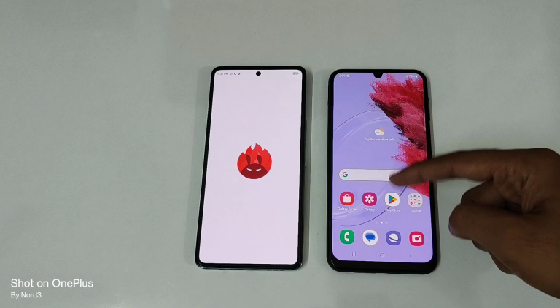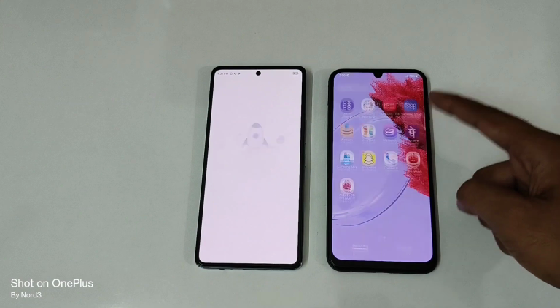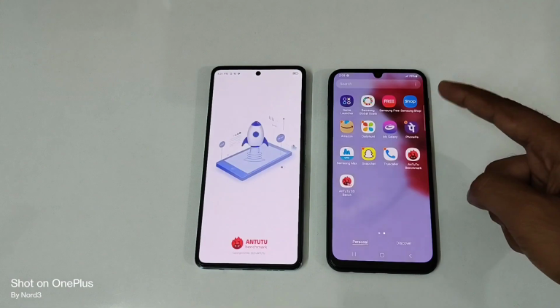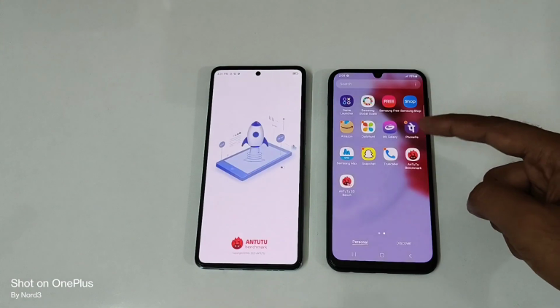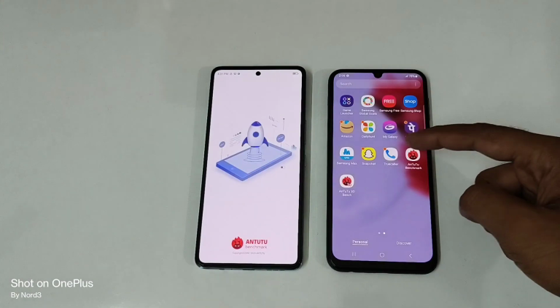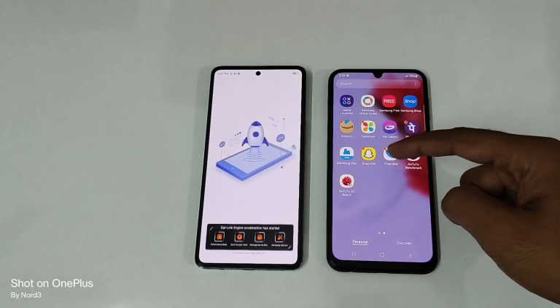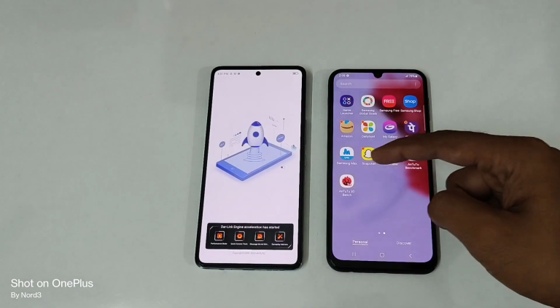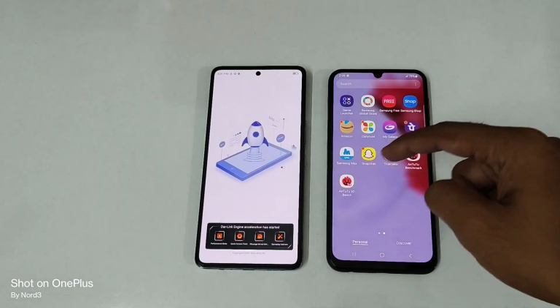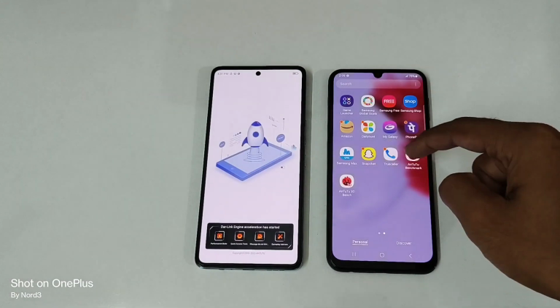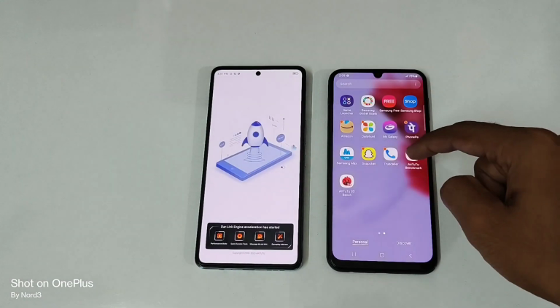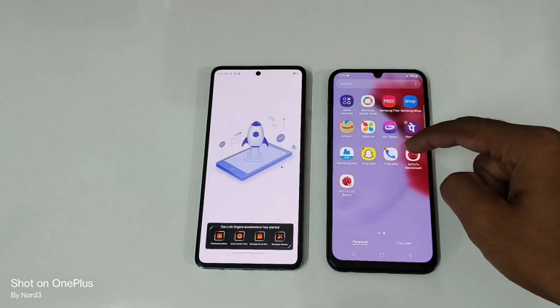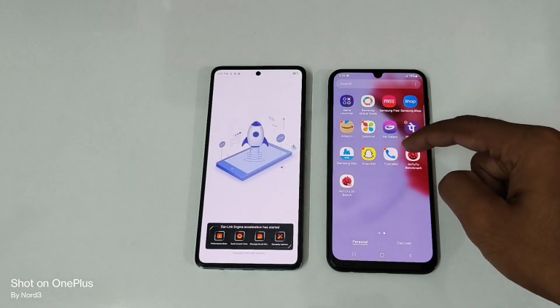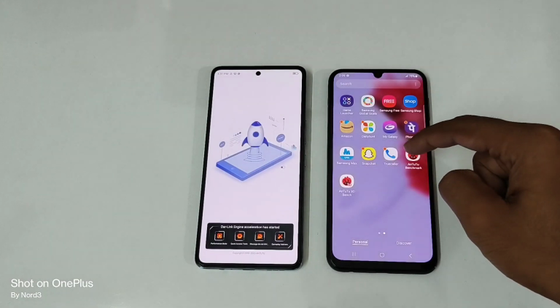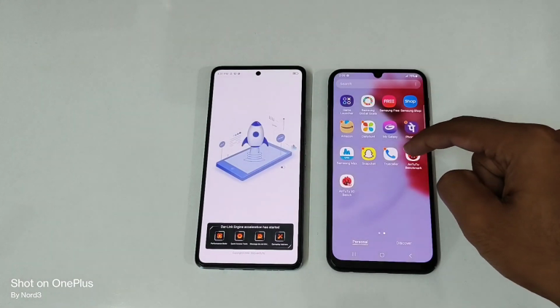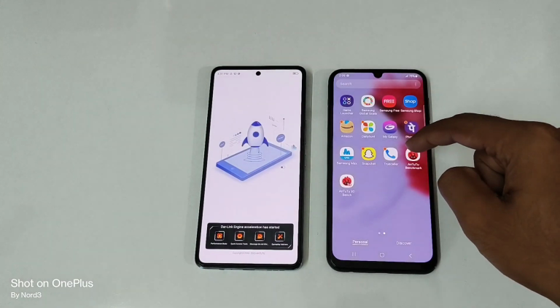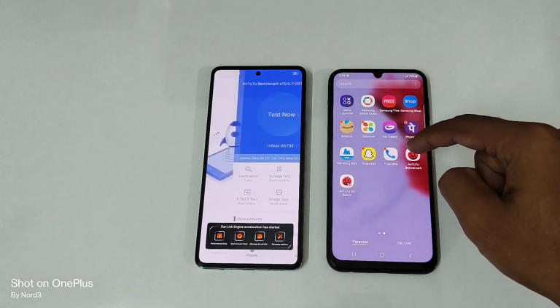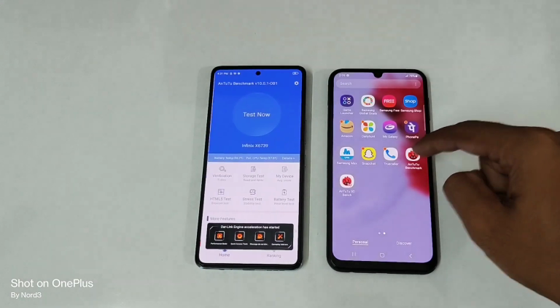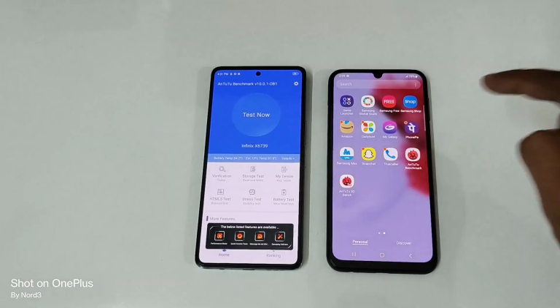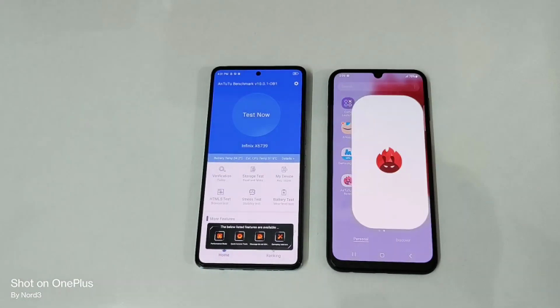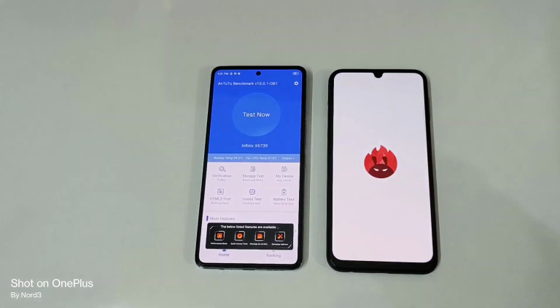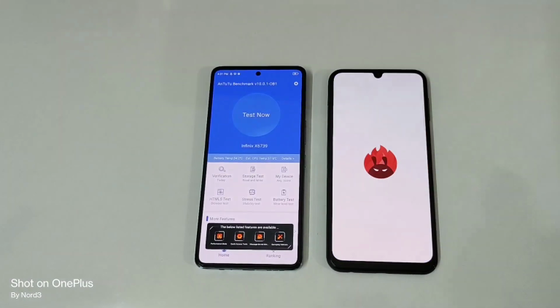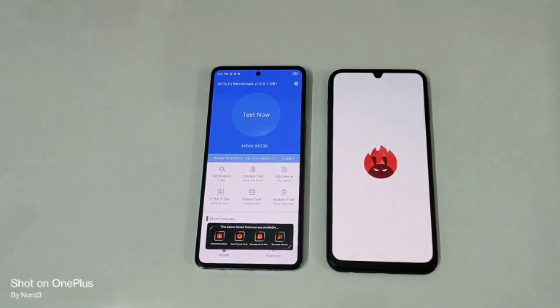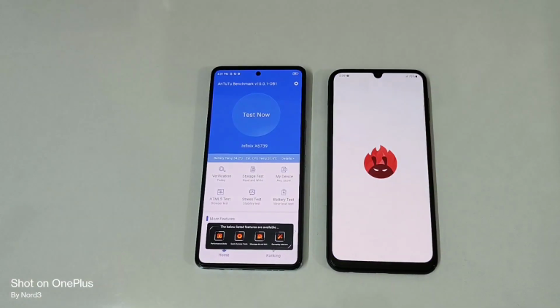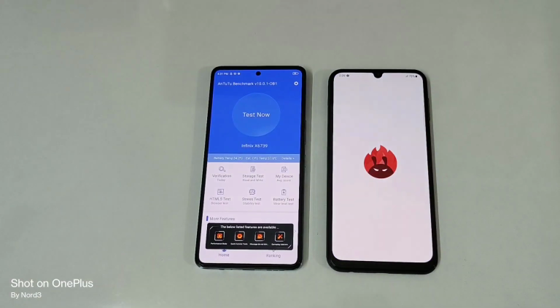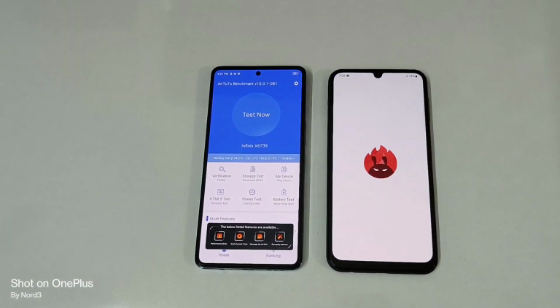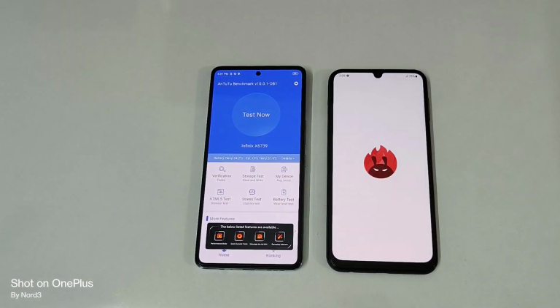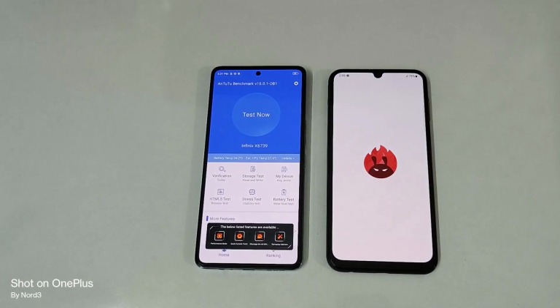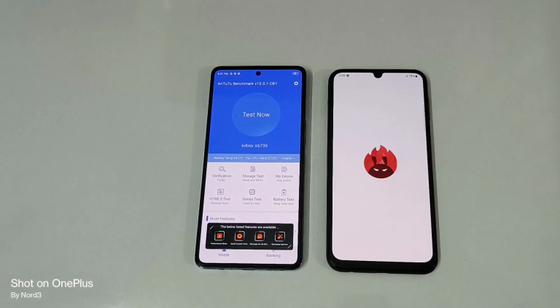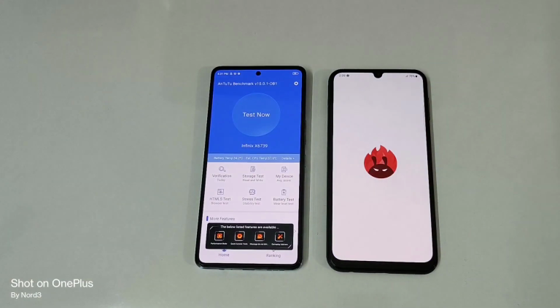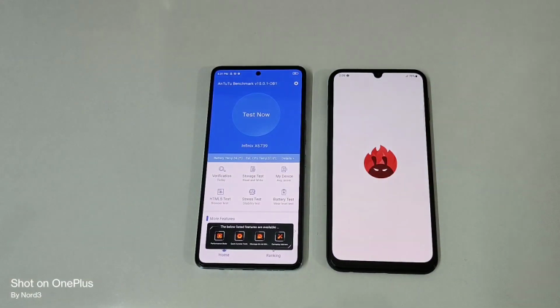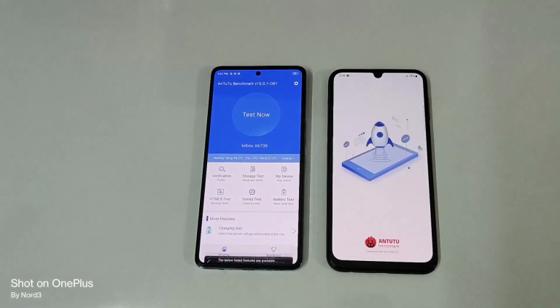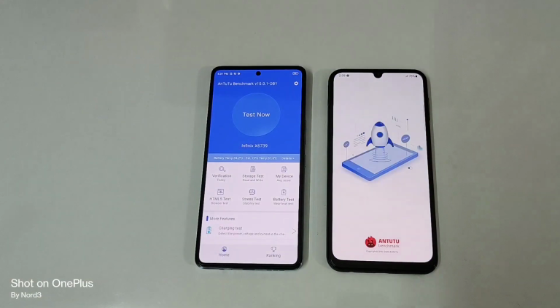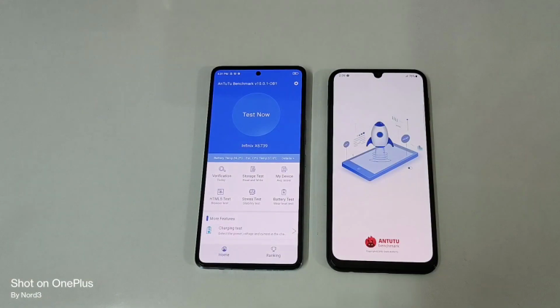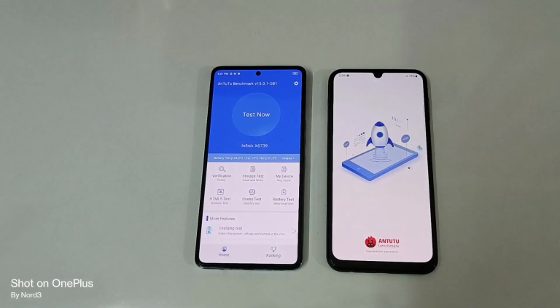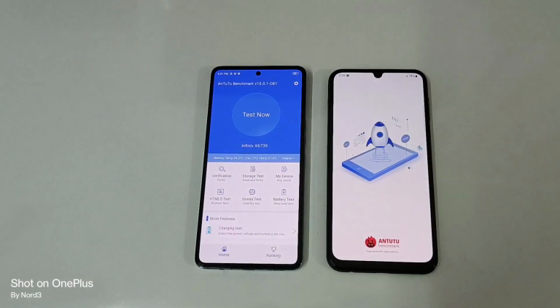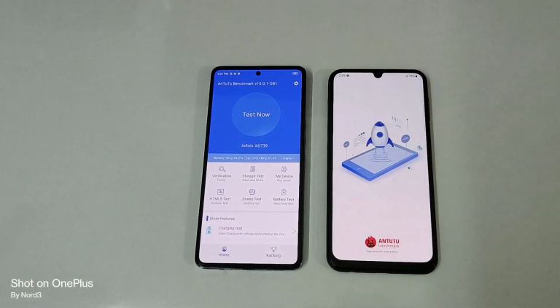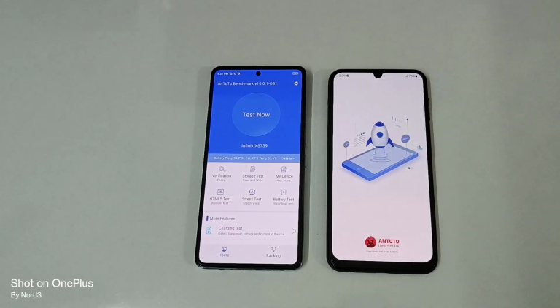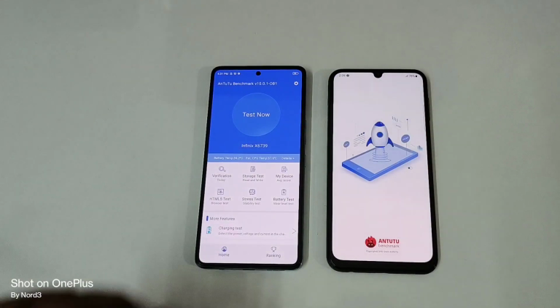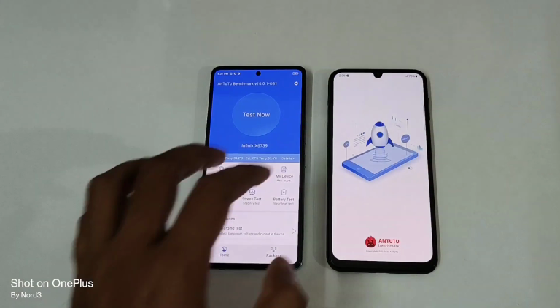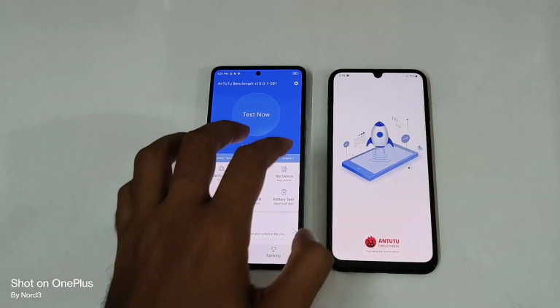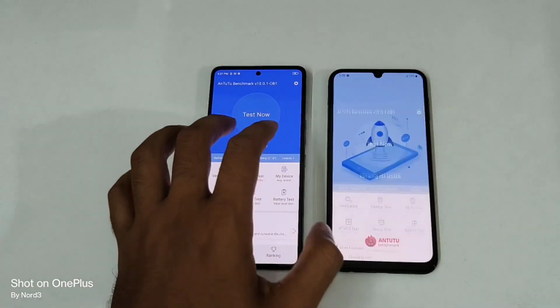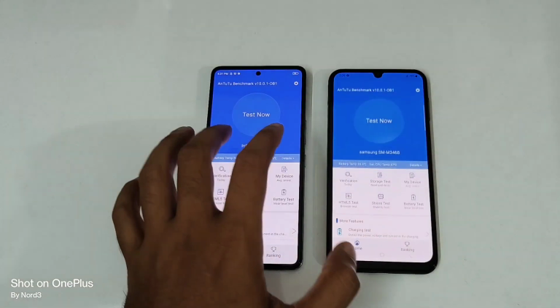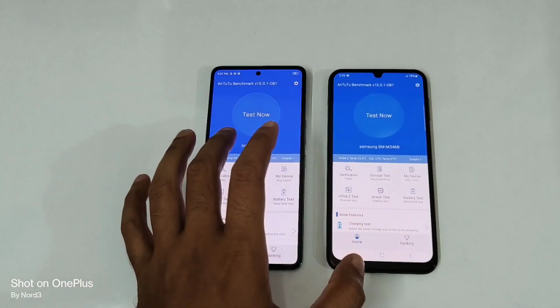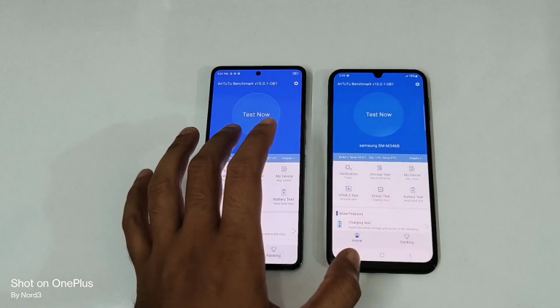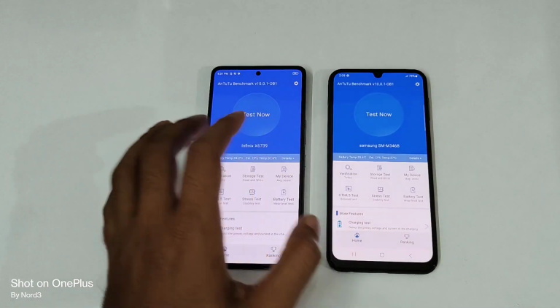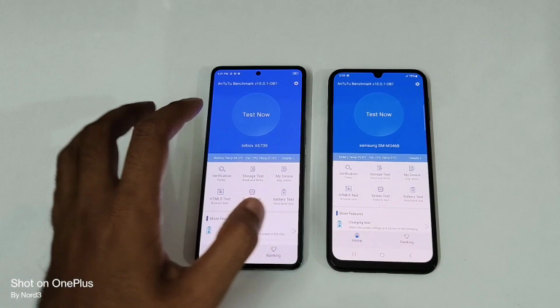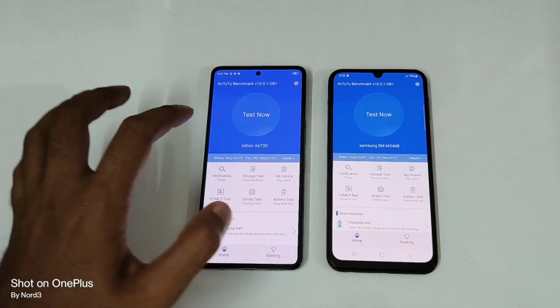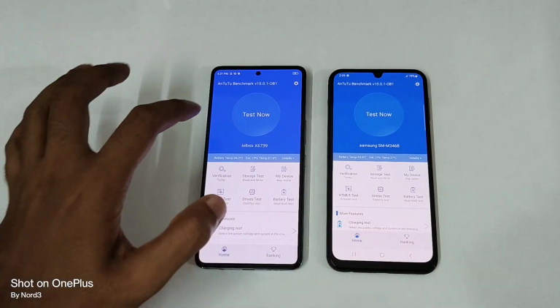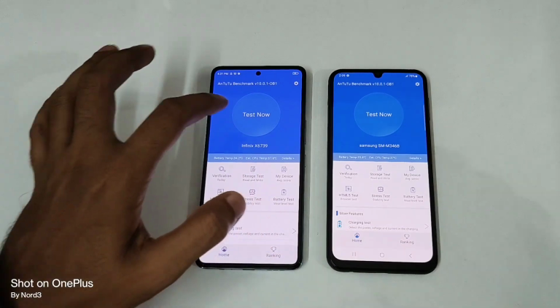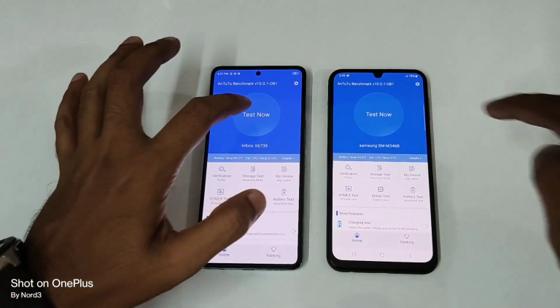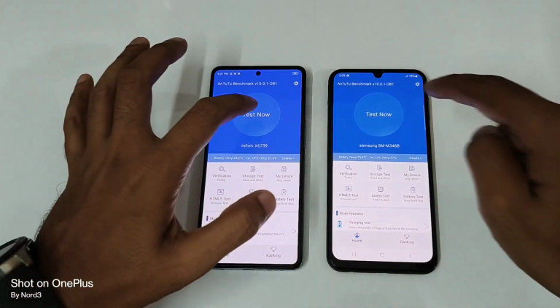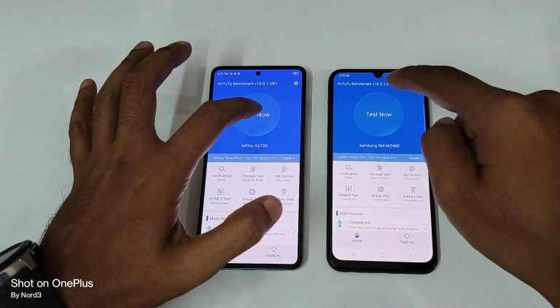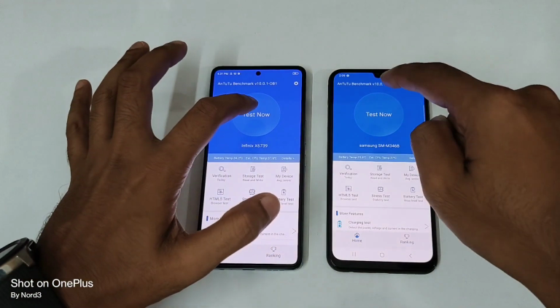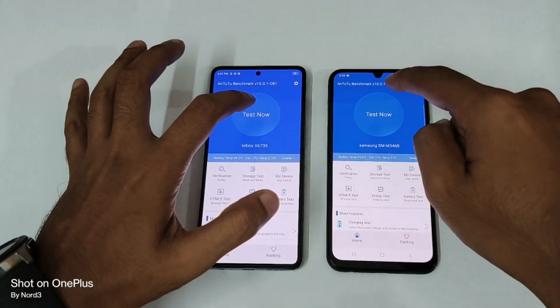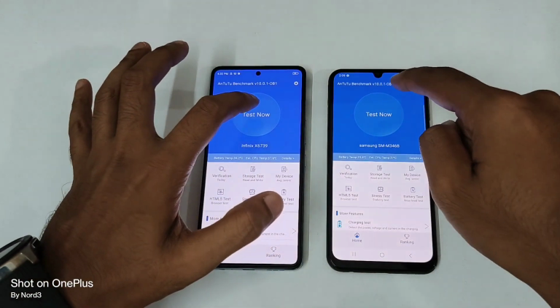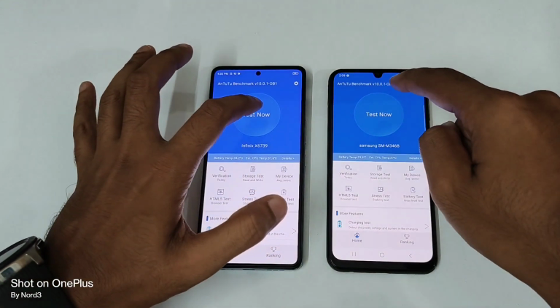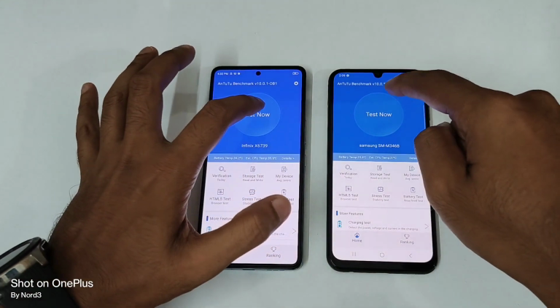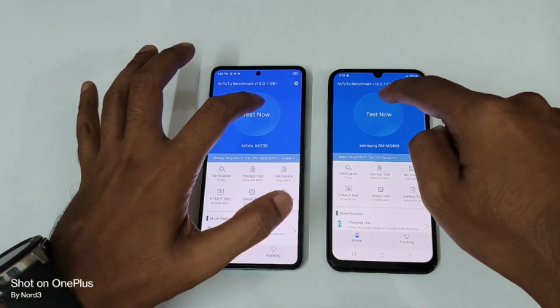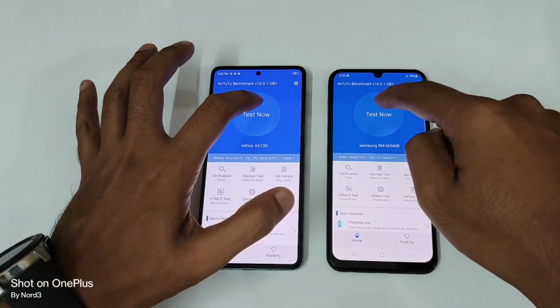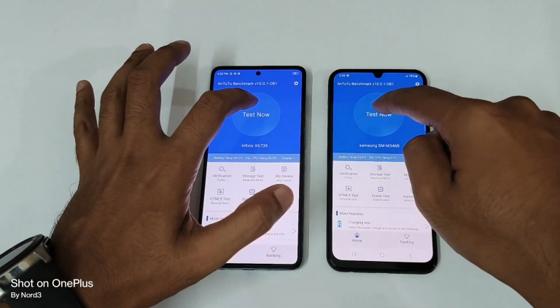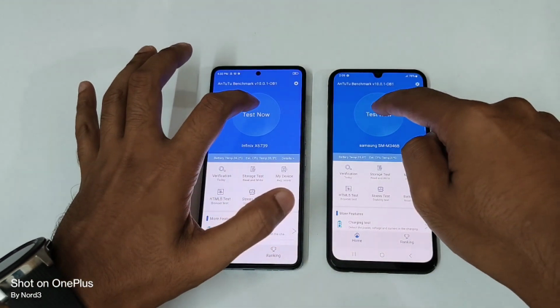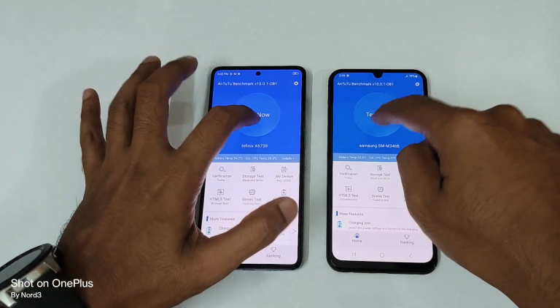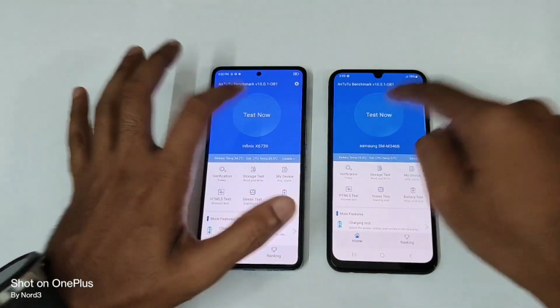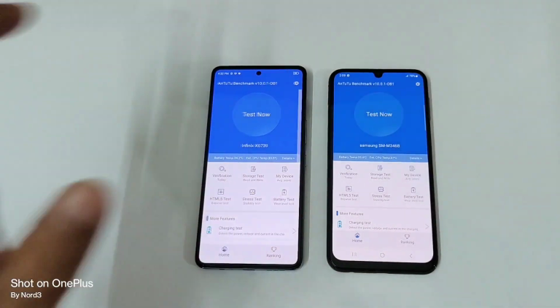So turning on AnTuTu benchmark — you can see — and let me start both of them at the same time at 3200.